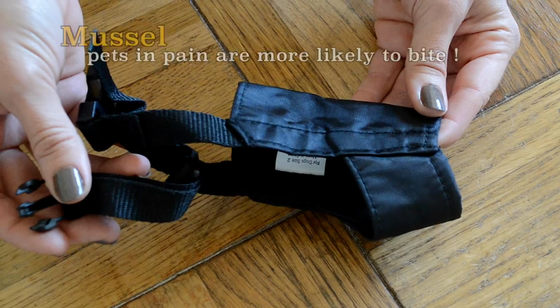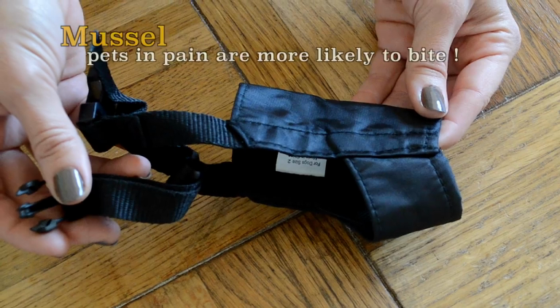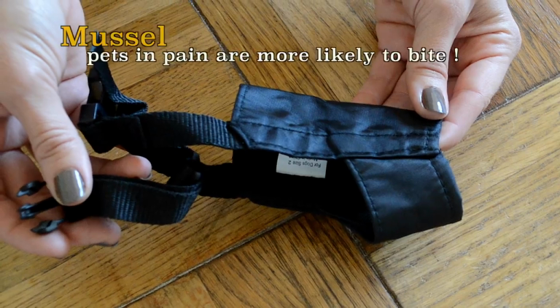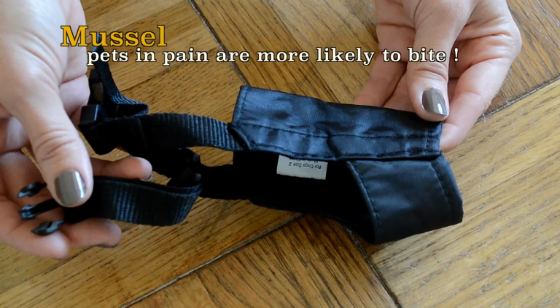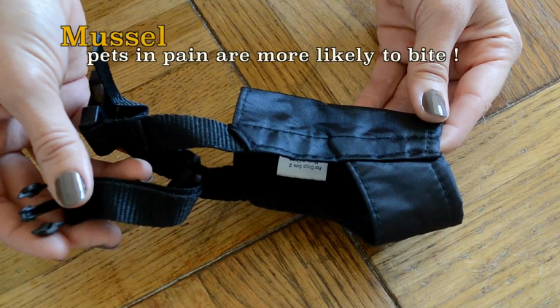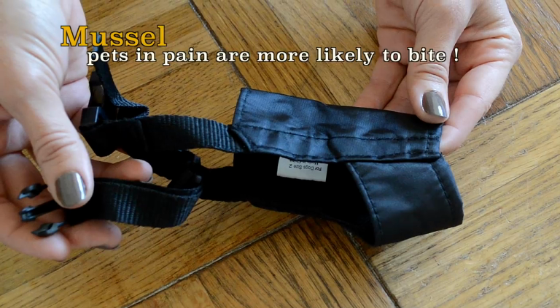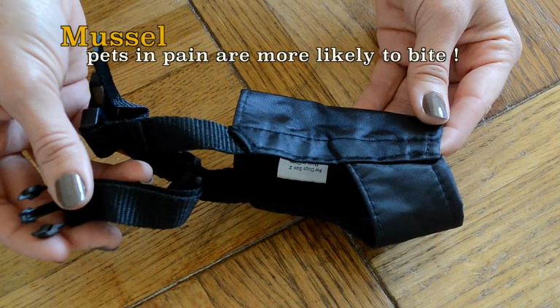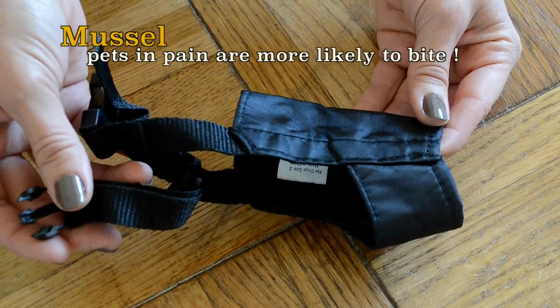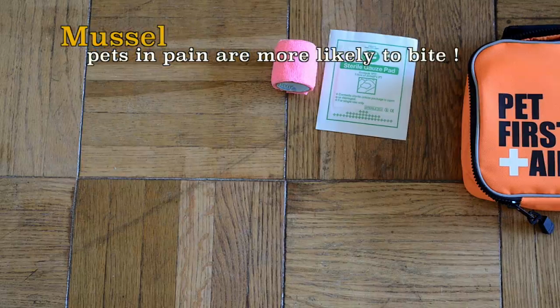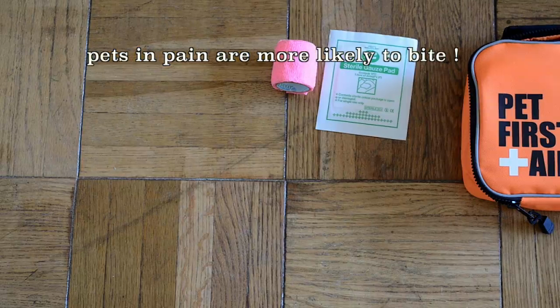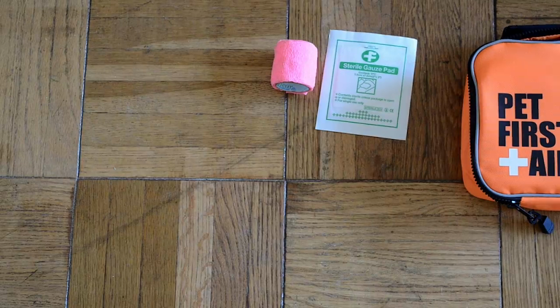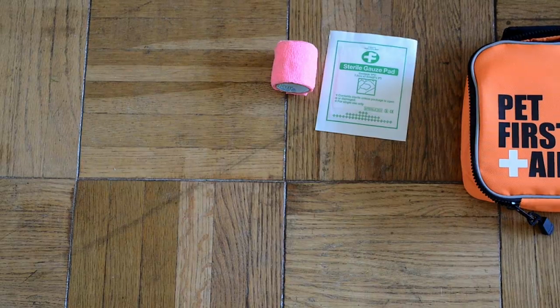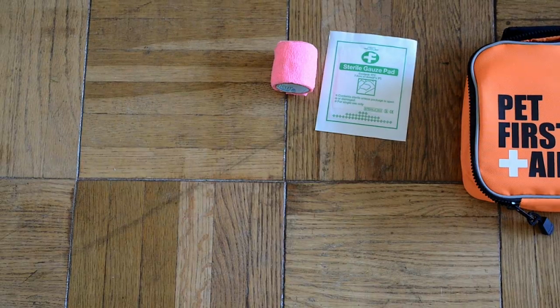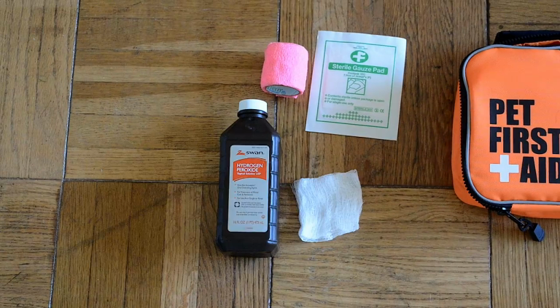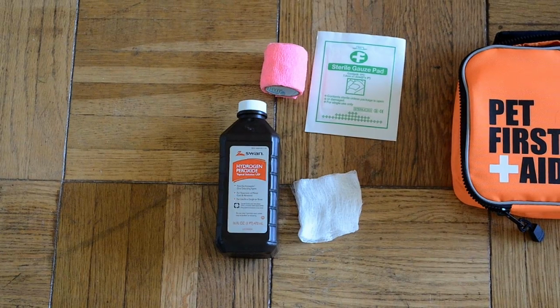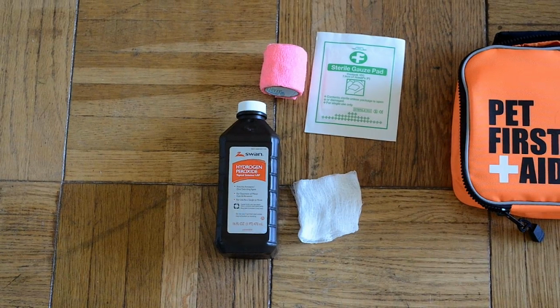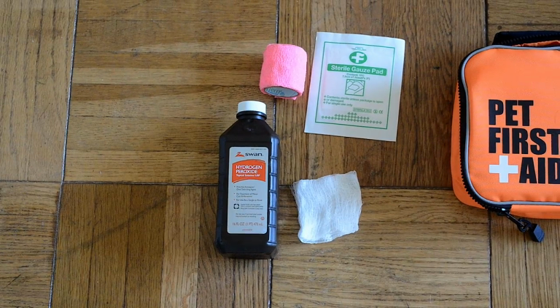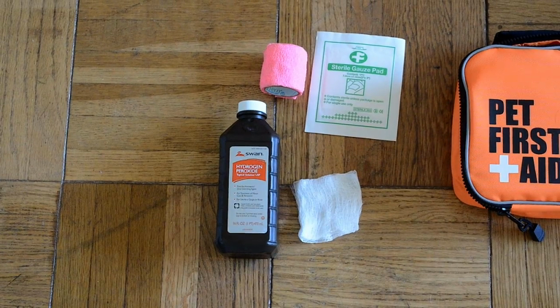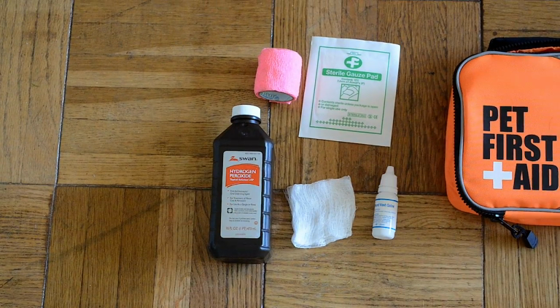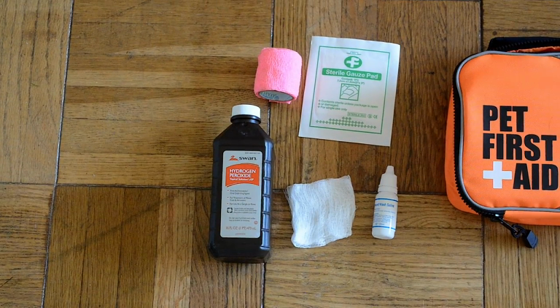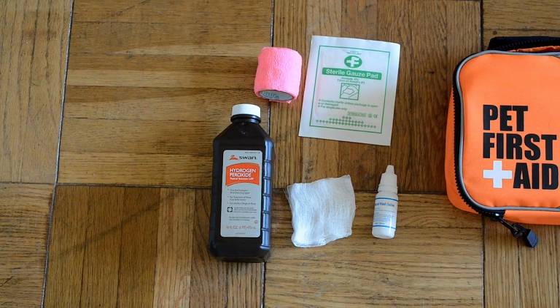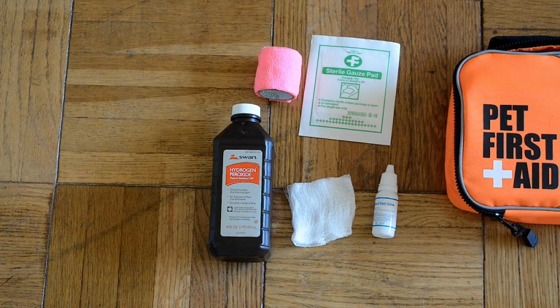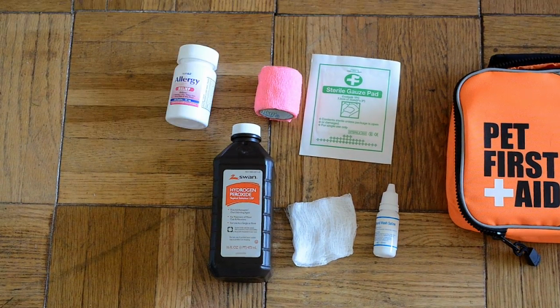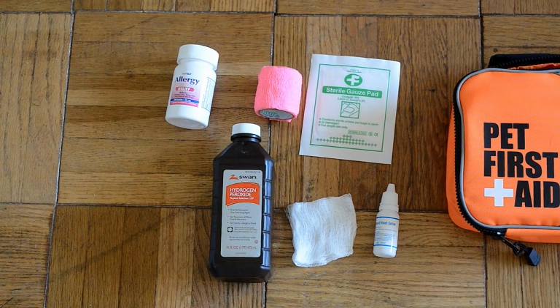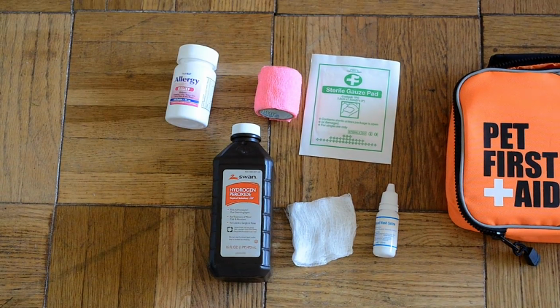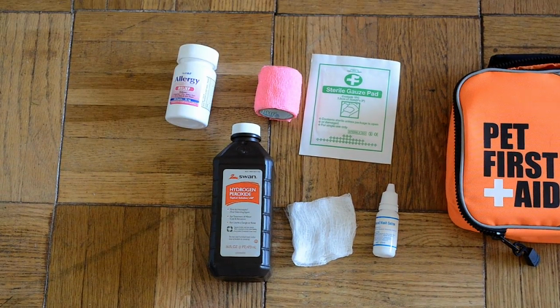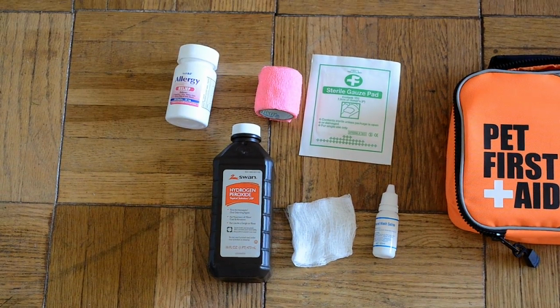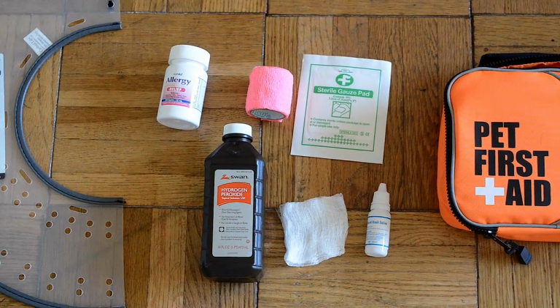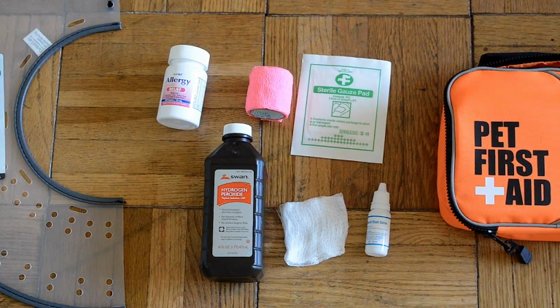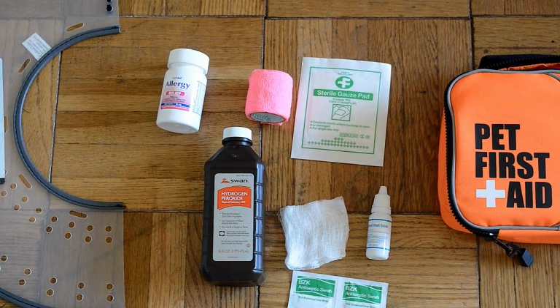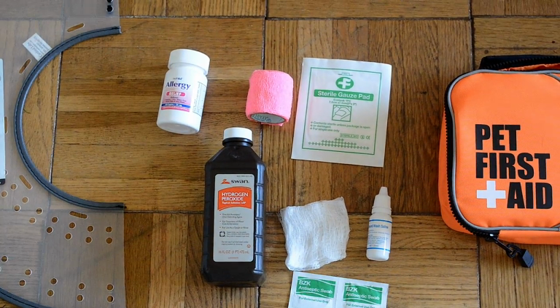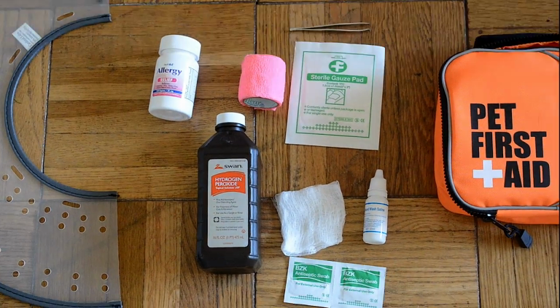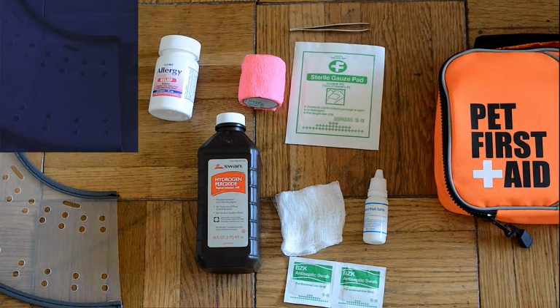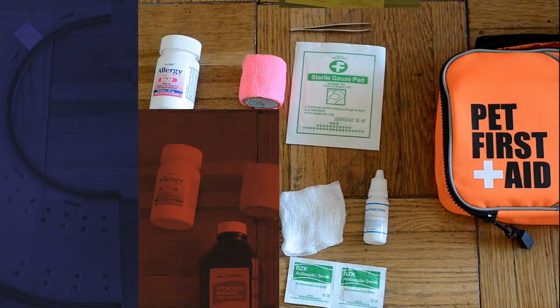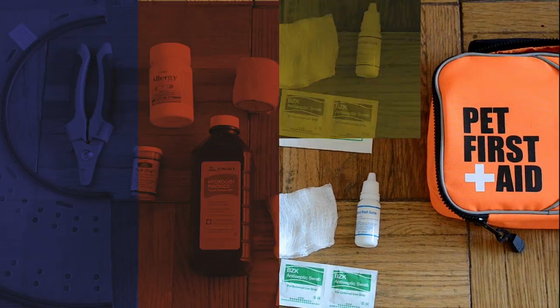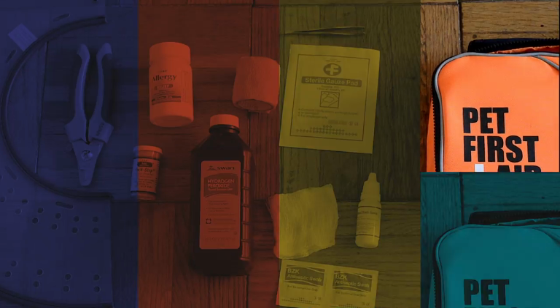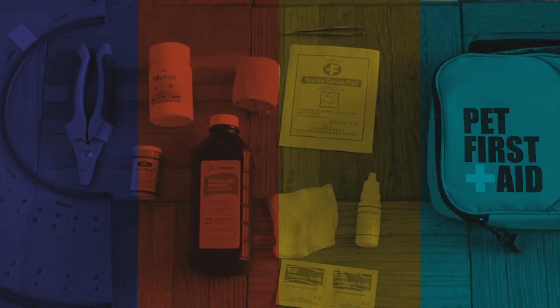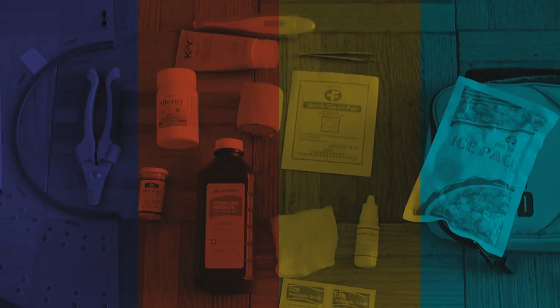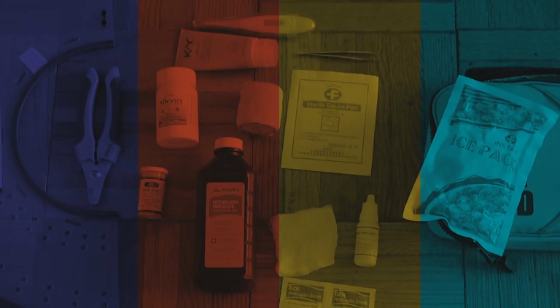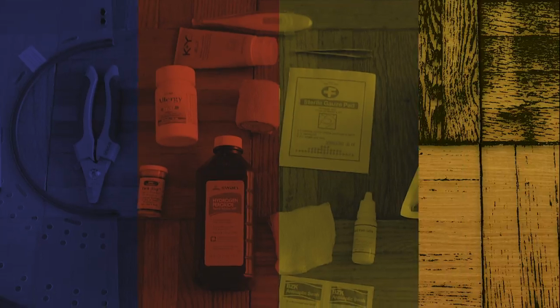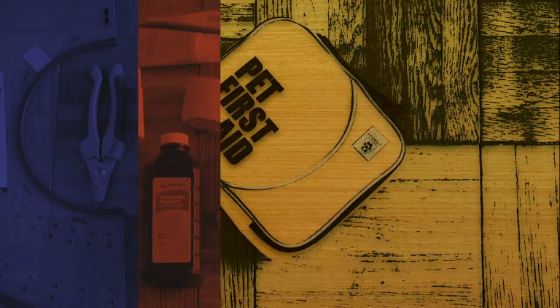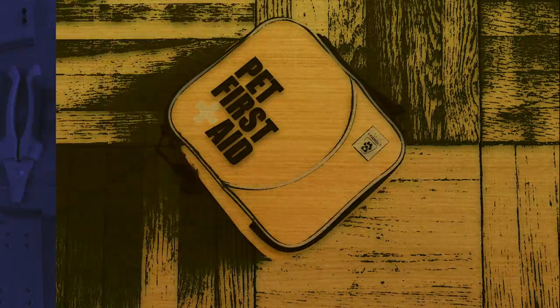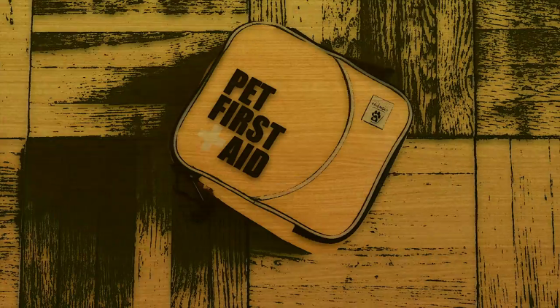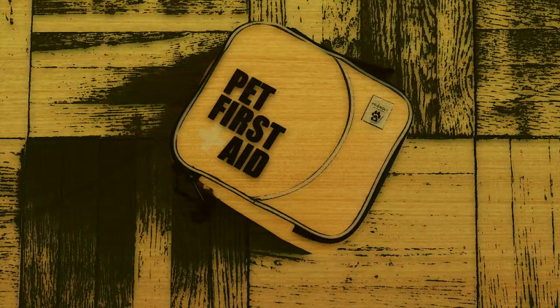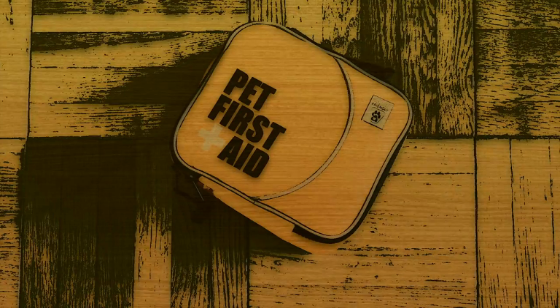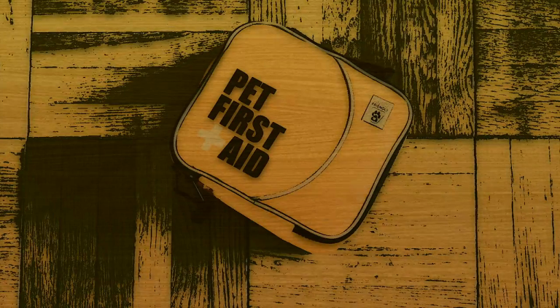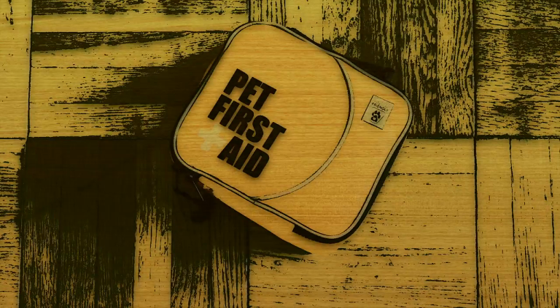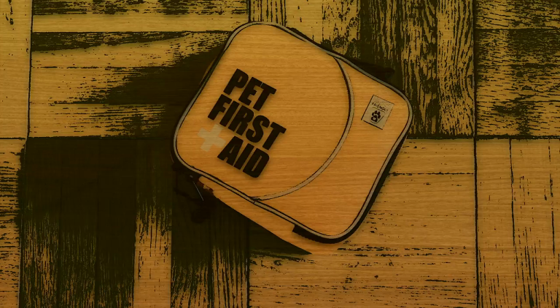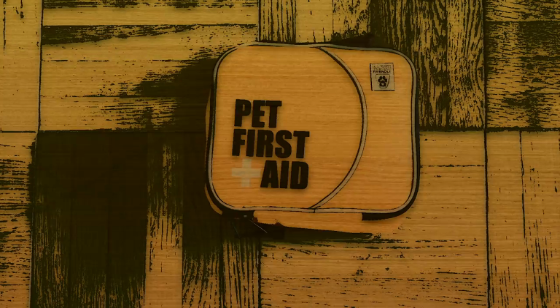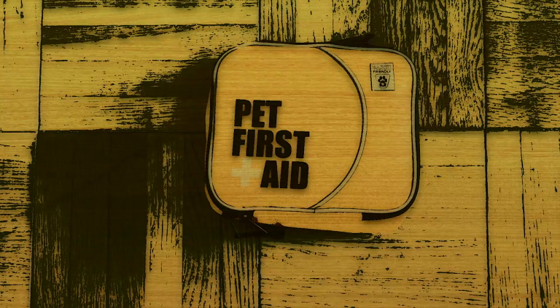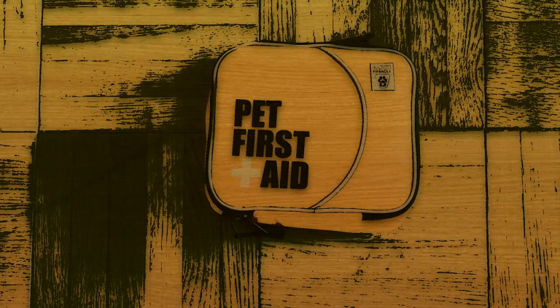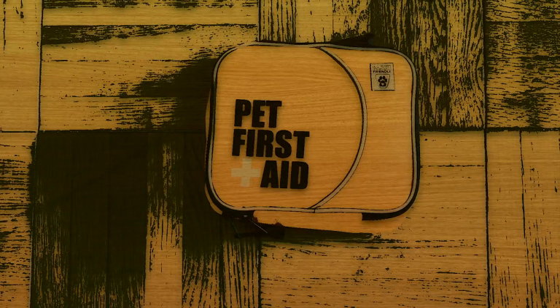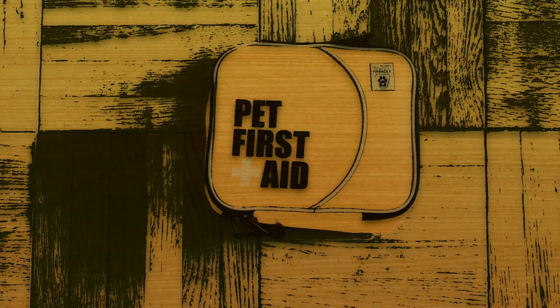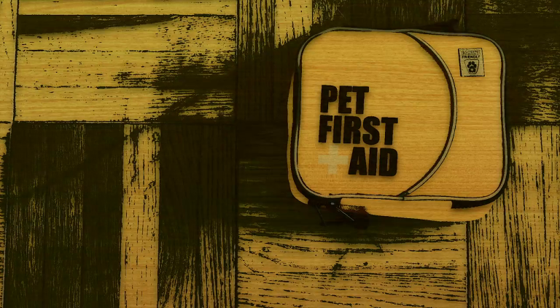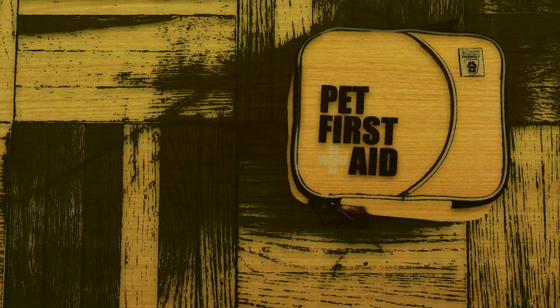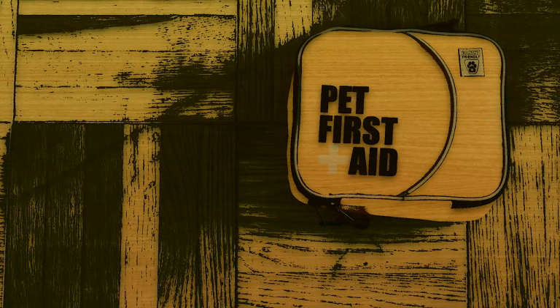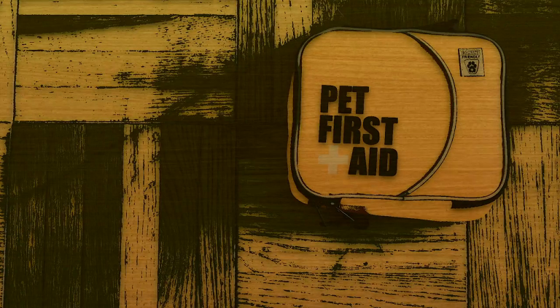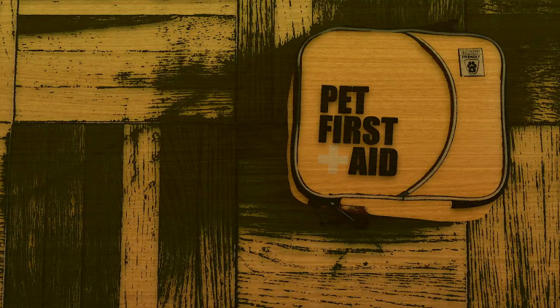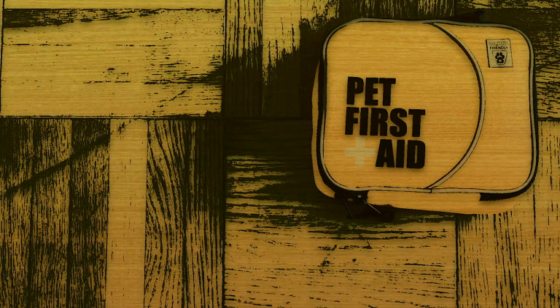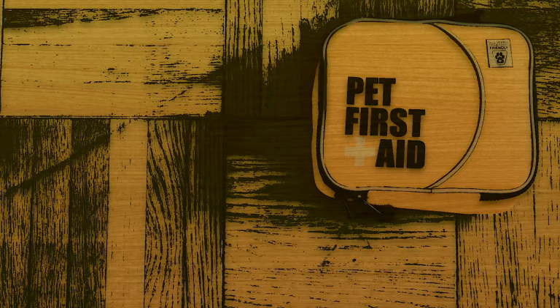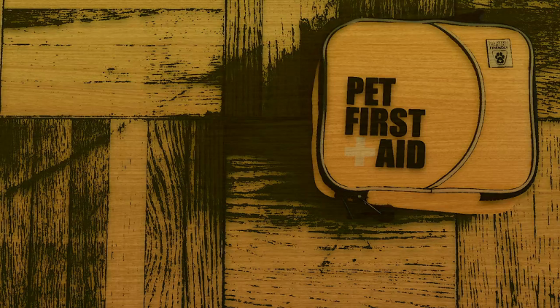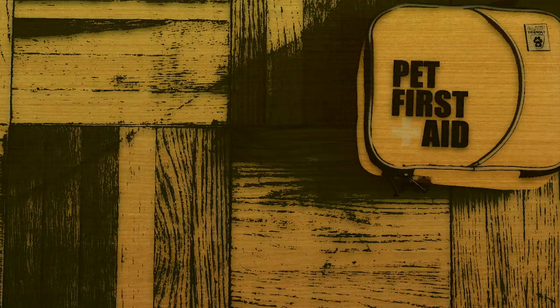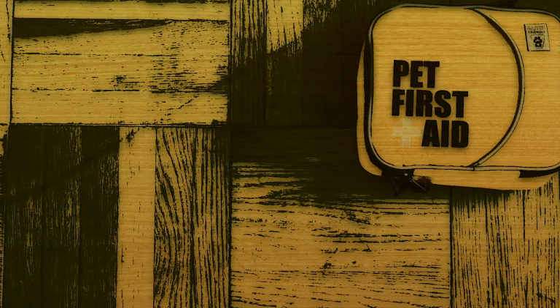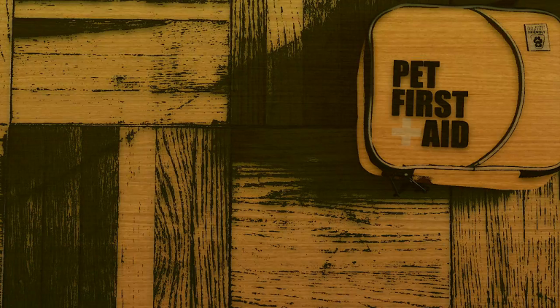A muzzle, because pets in pain are more likely to bite. A basic first aid kit can help keep your fuzzy safe.